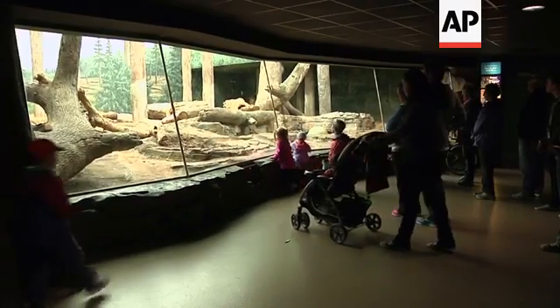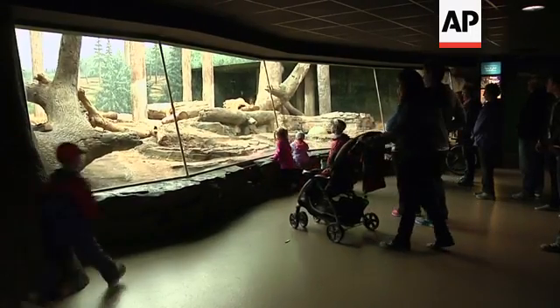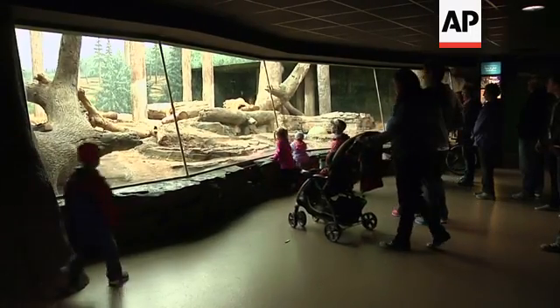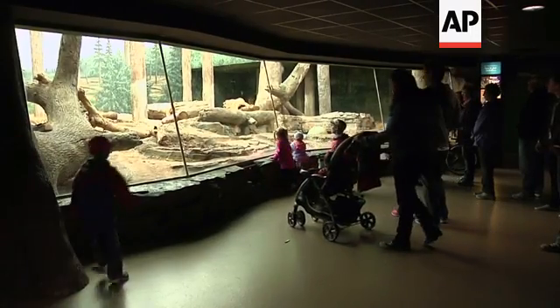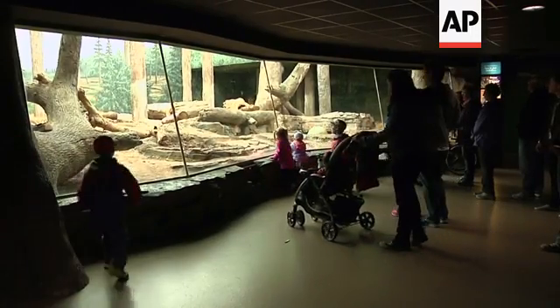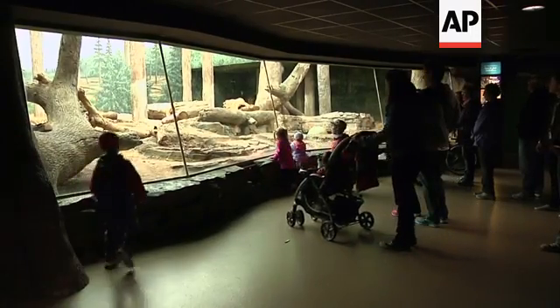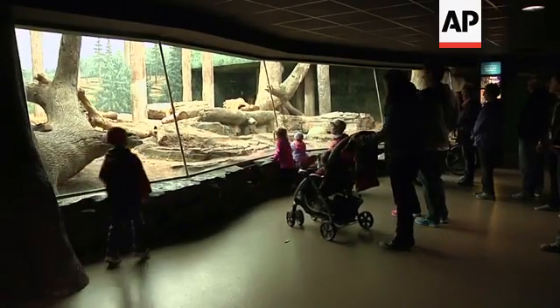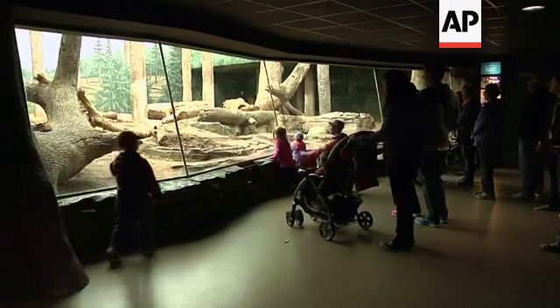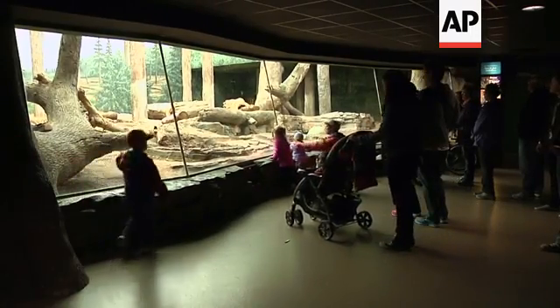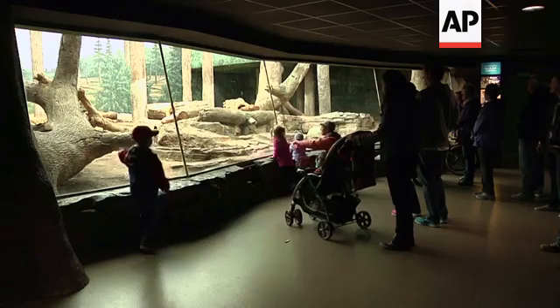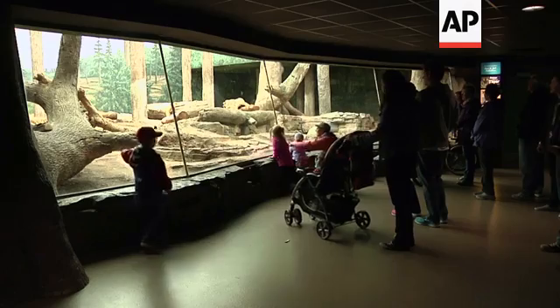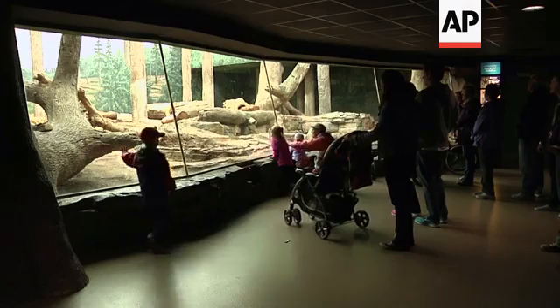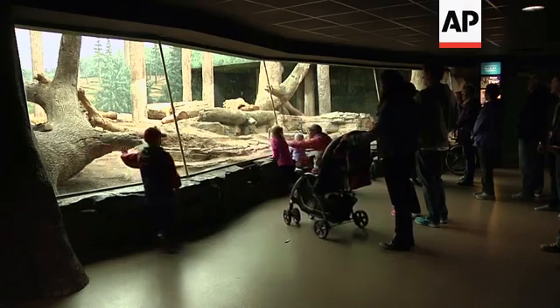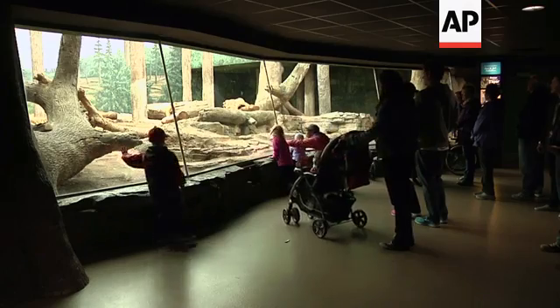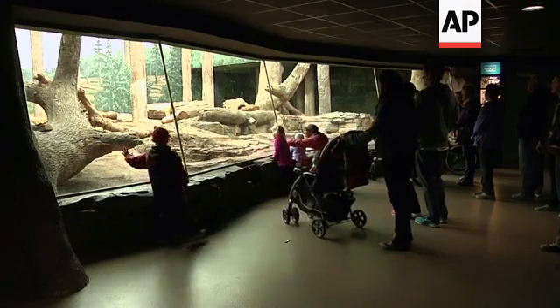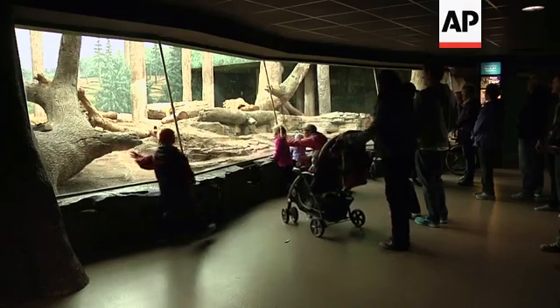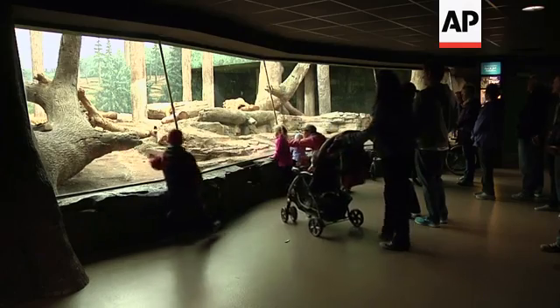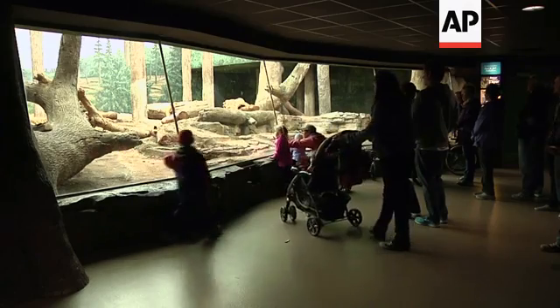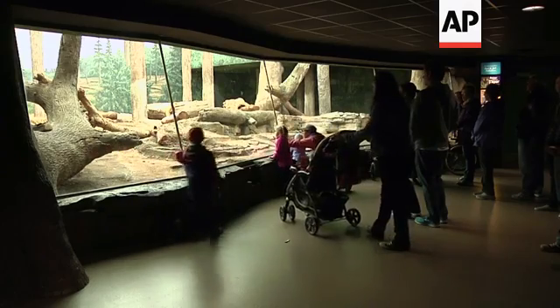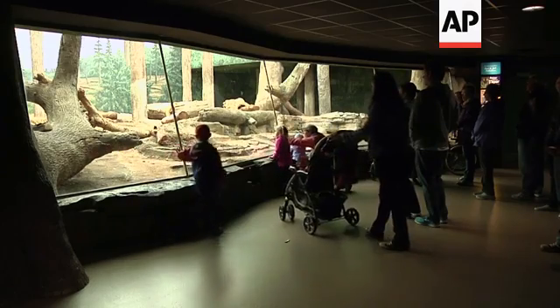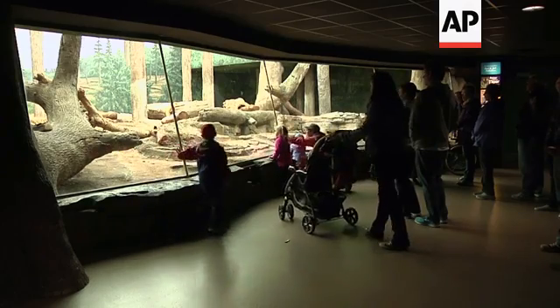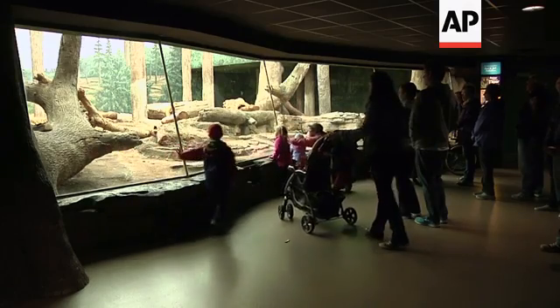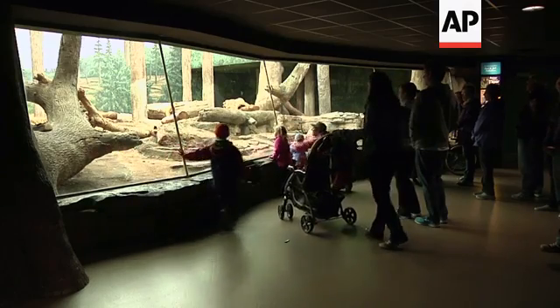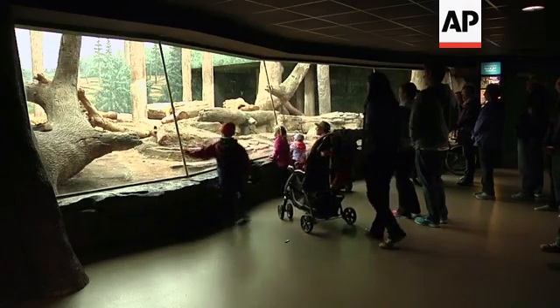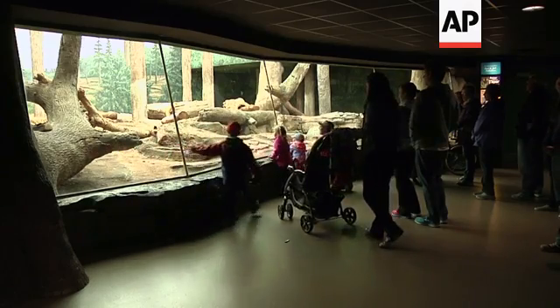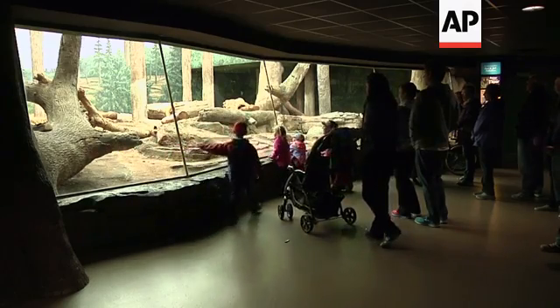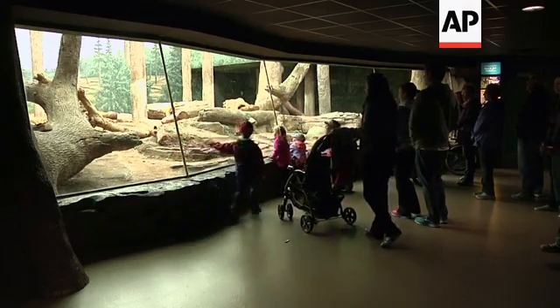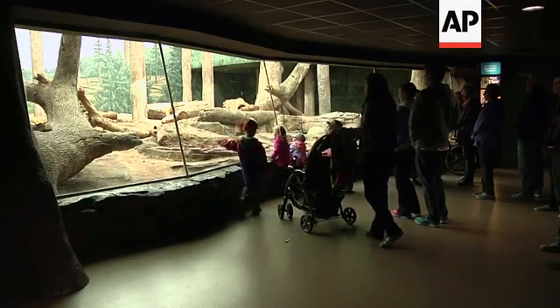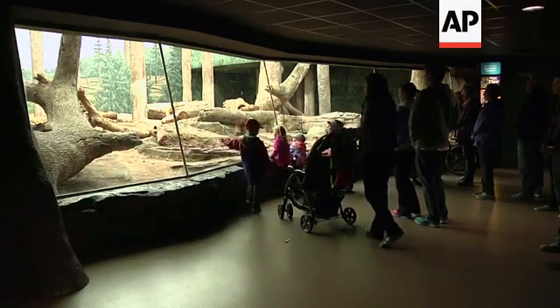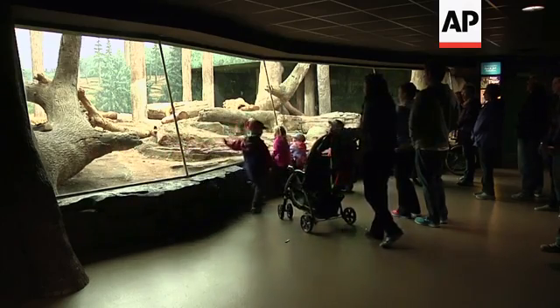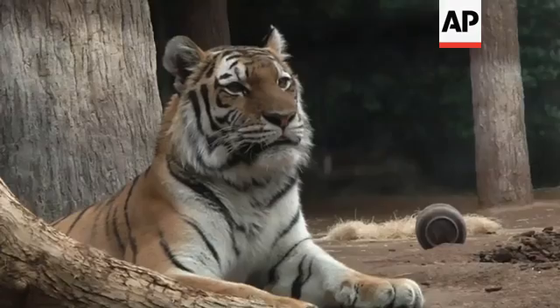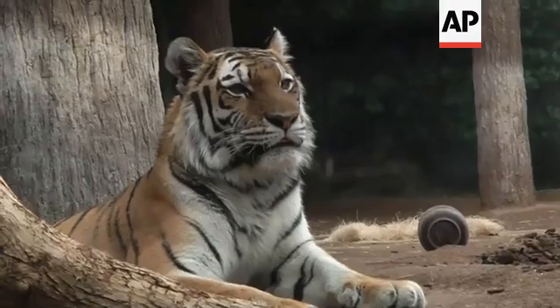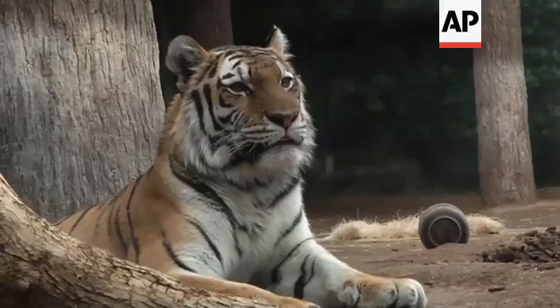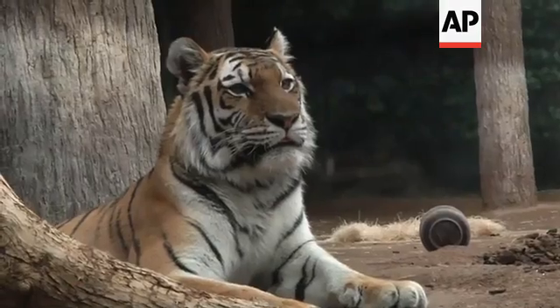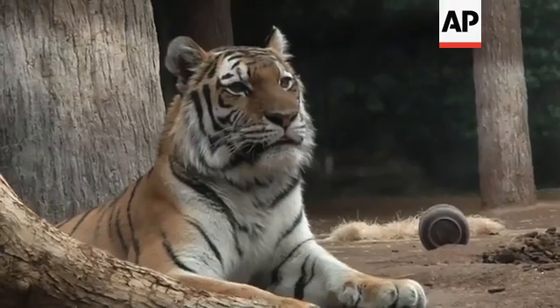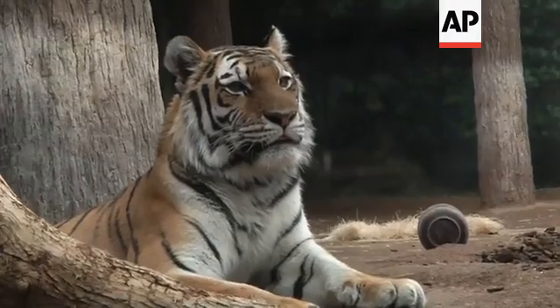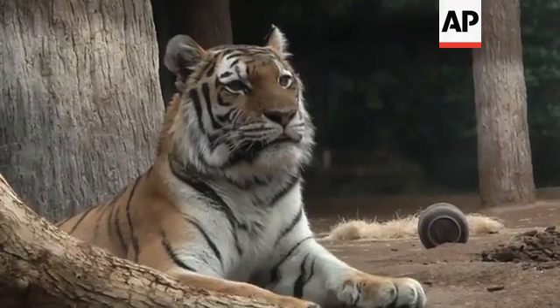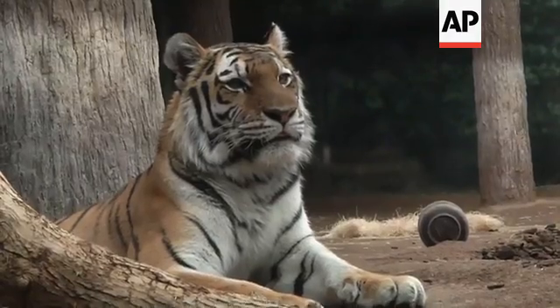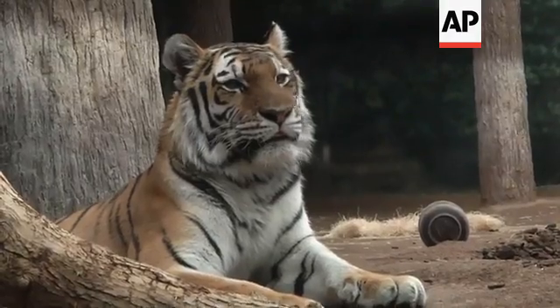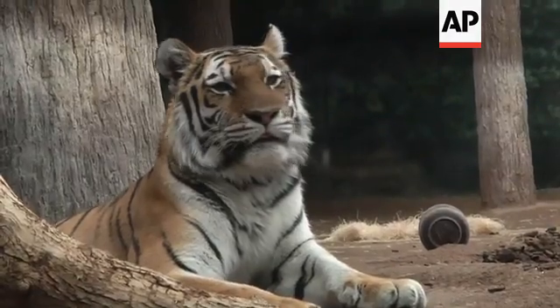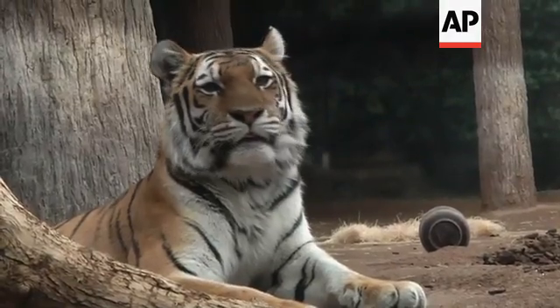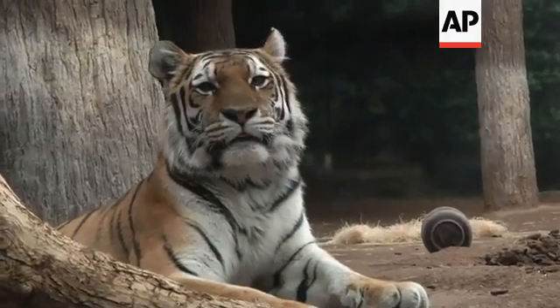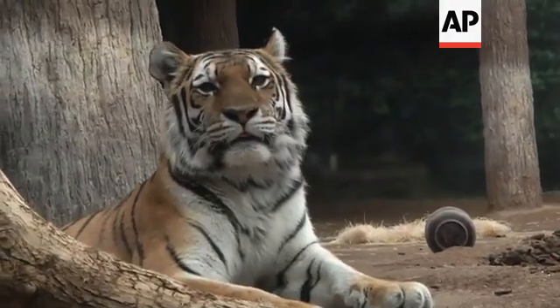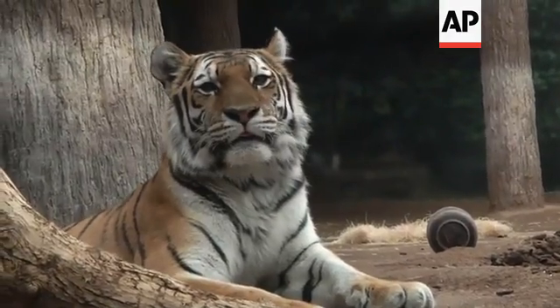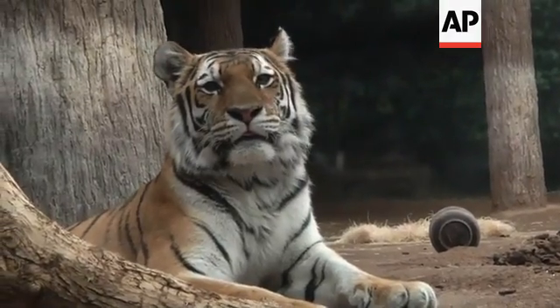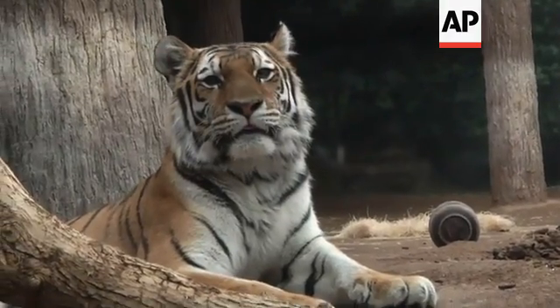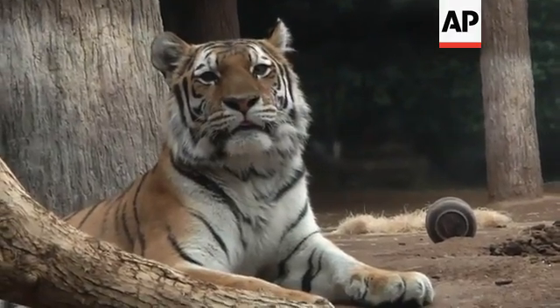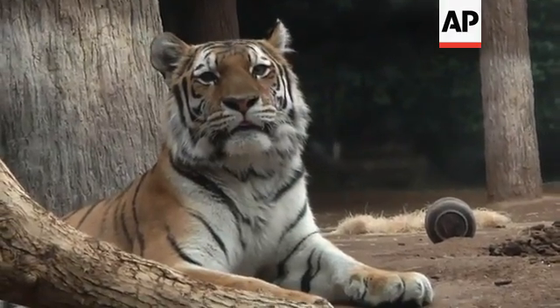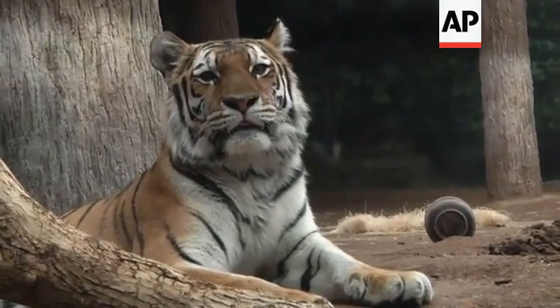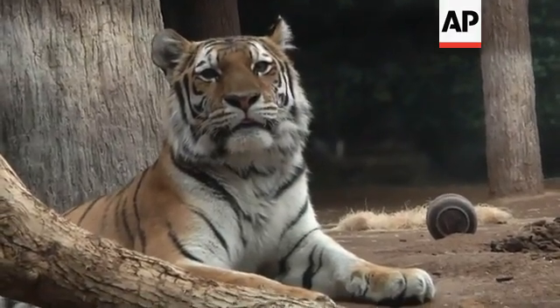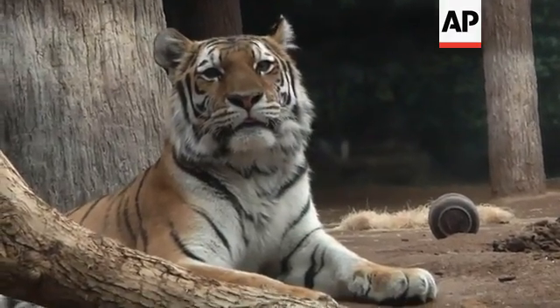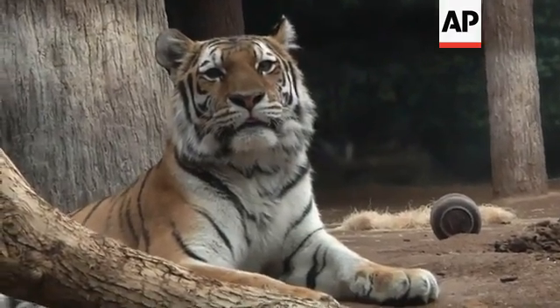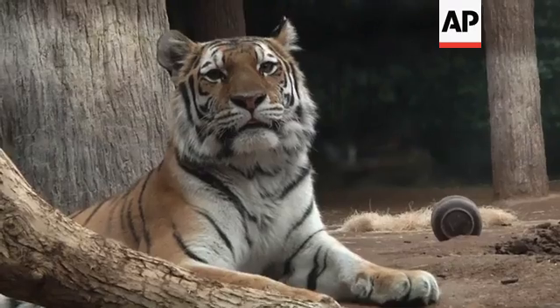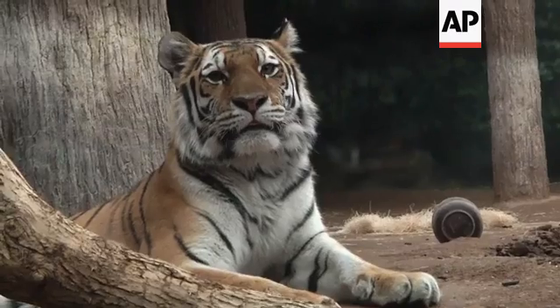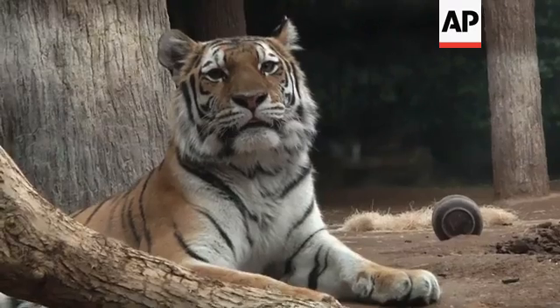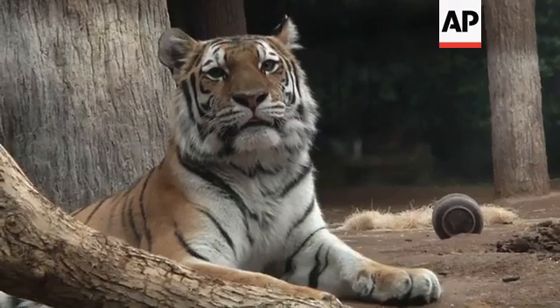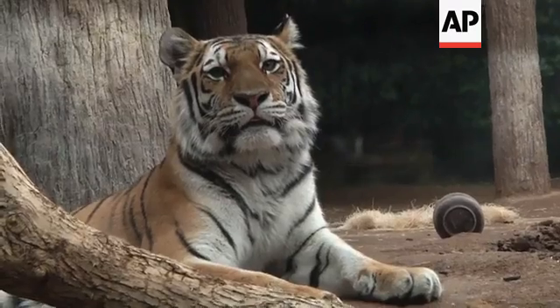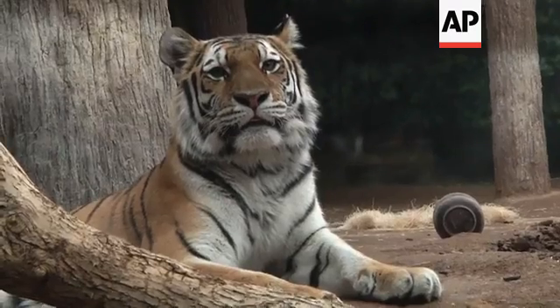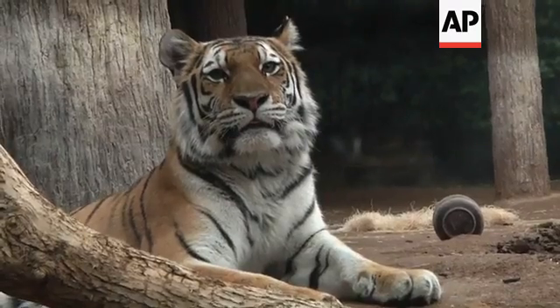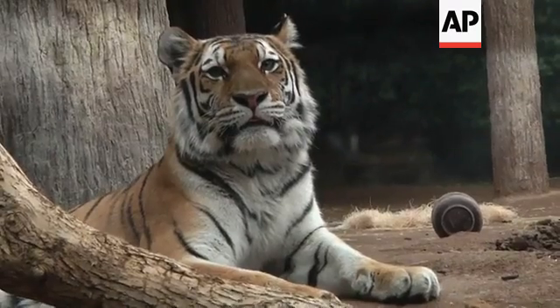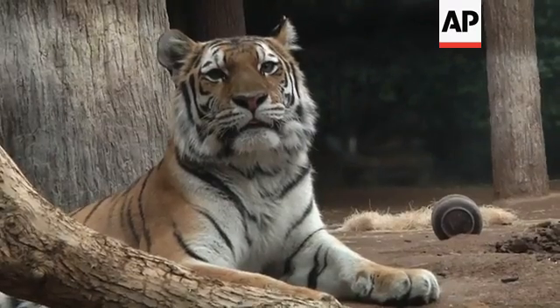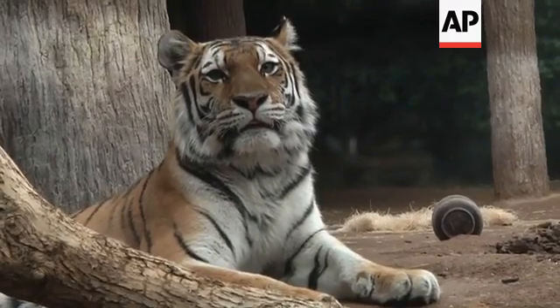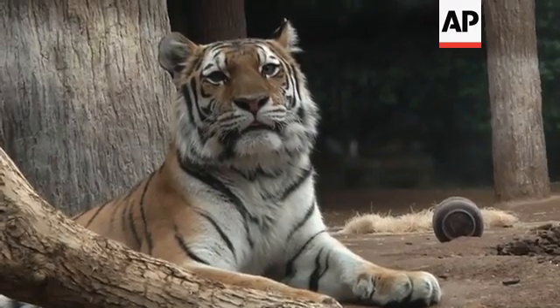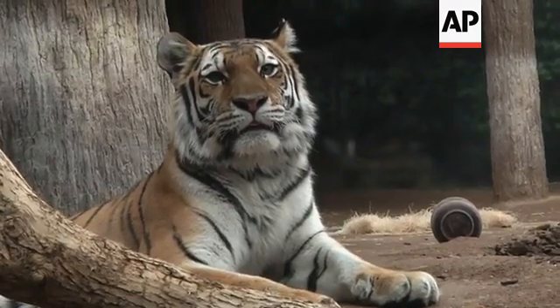Whoa, whoa, whoa. Look at that. Now this tiger wraps me up.